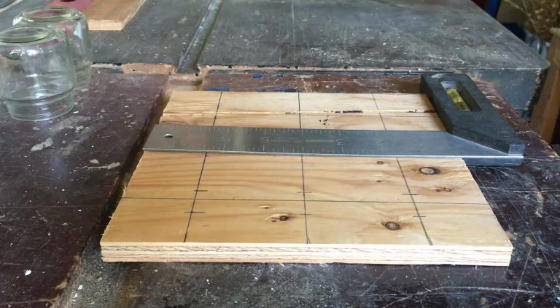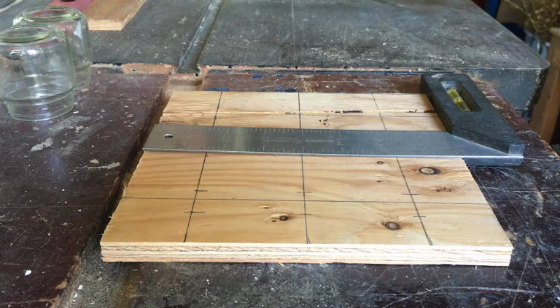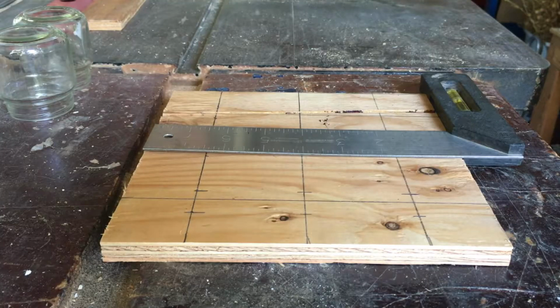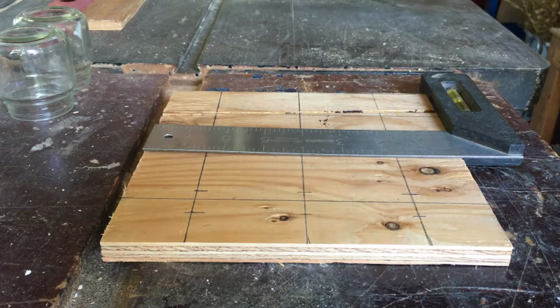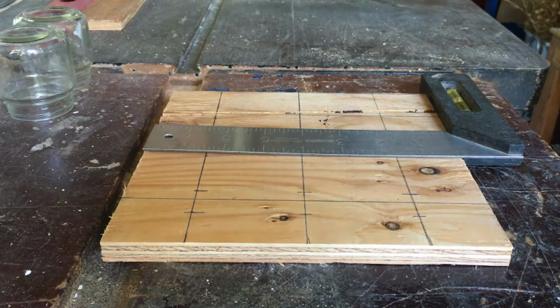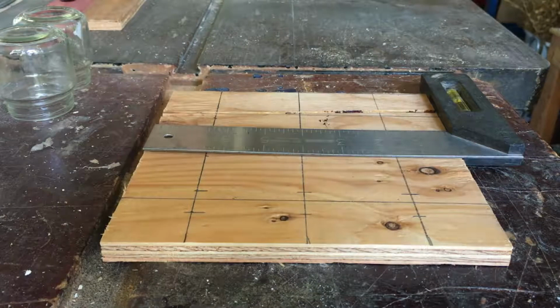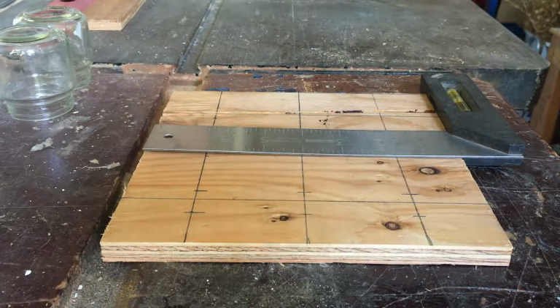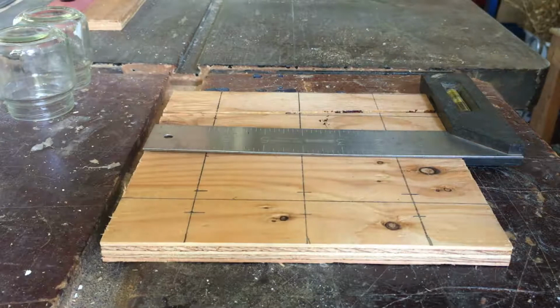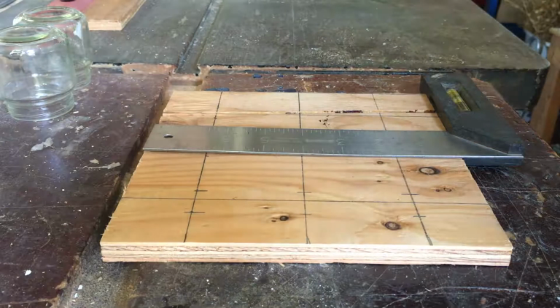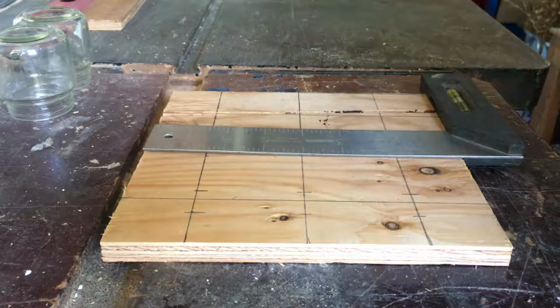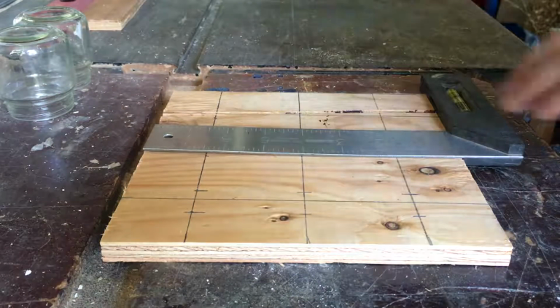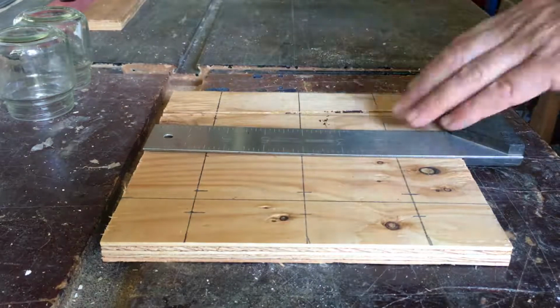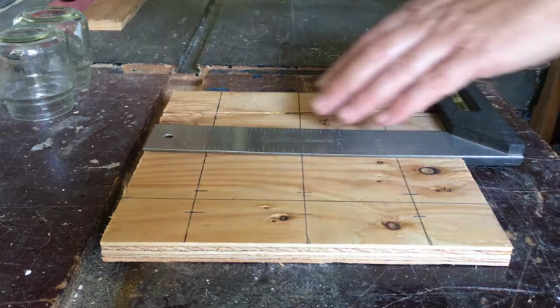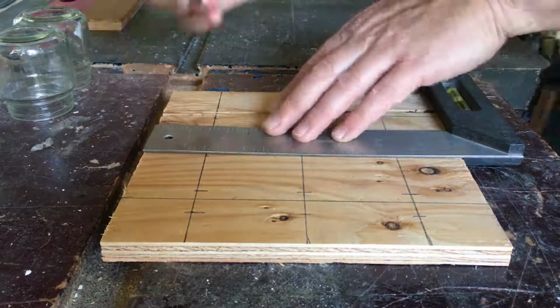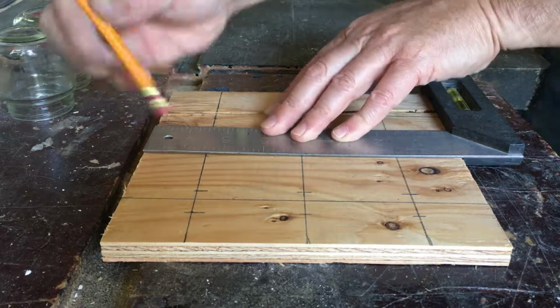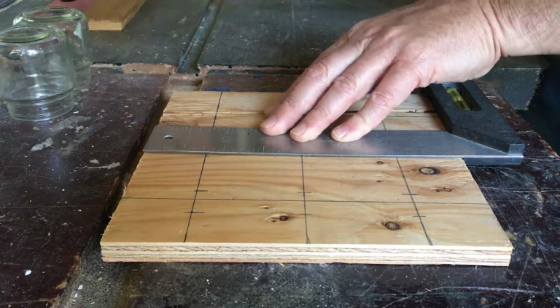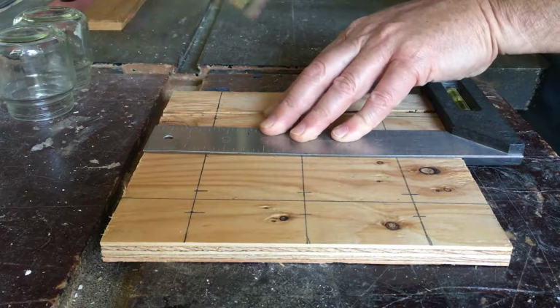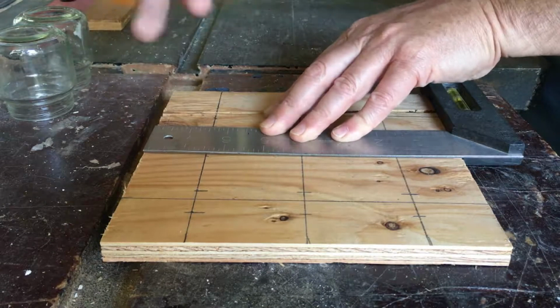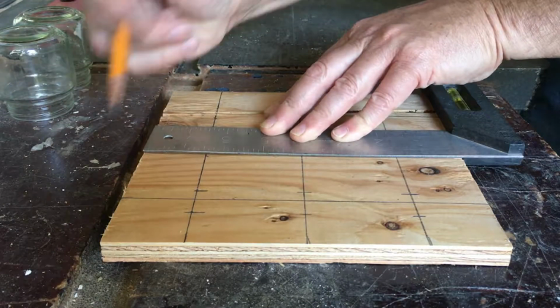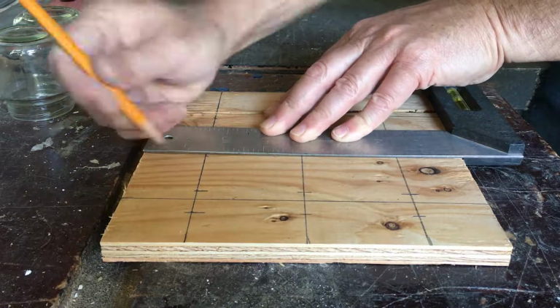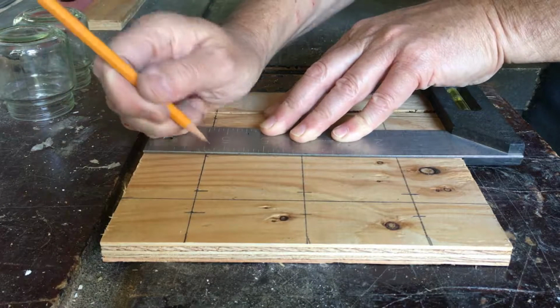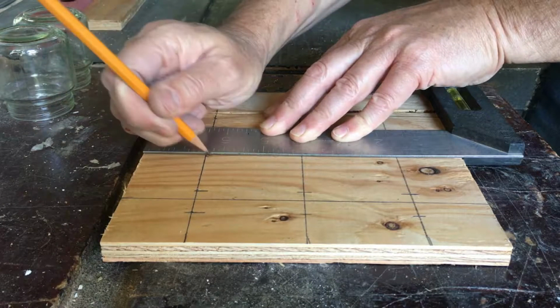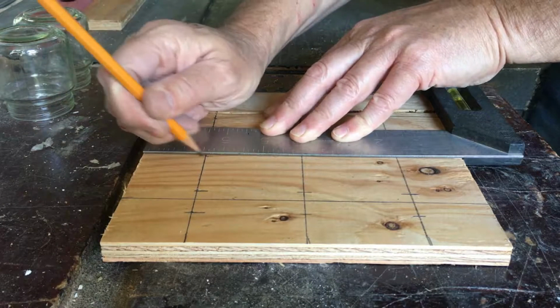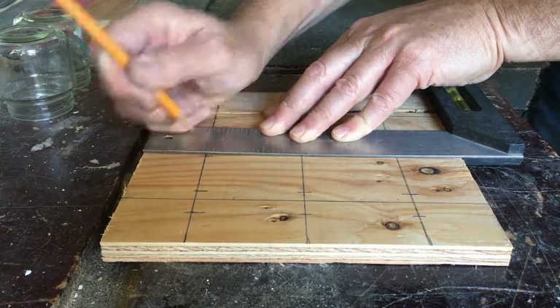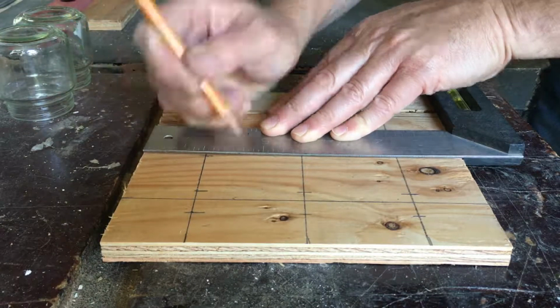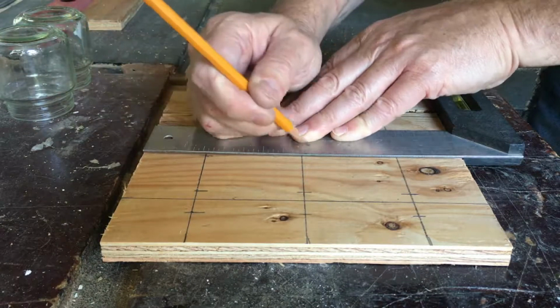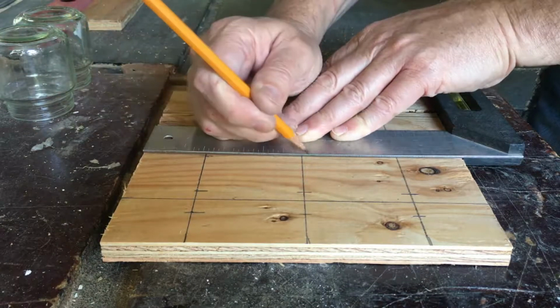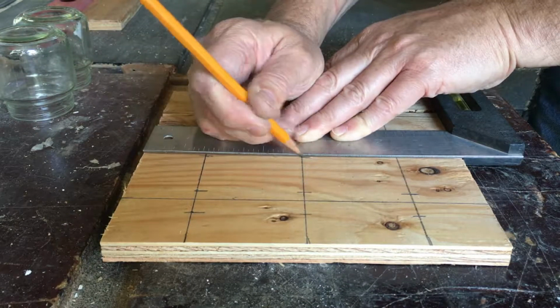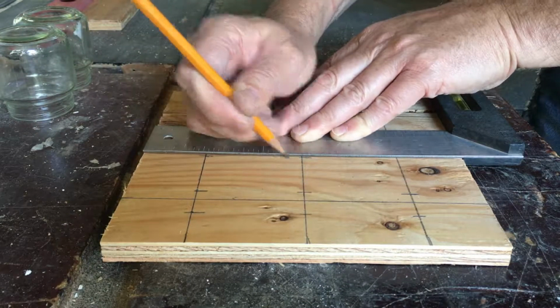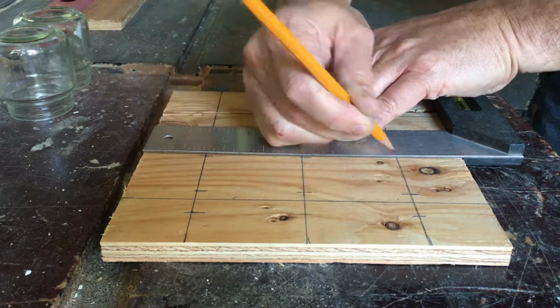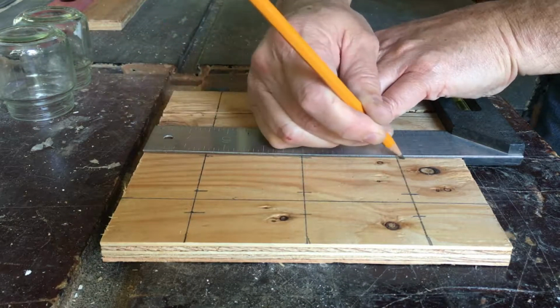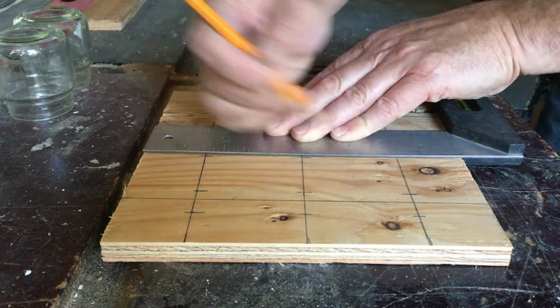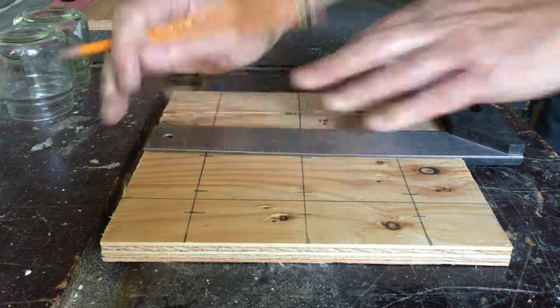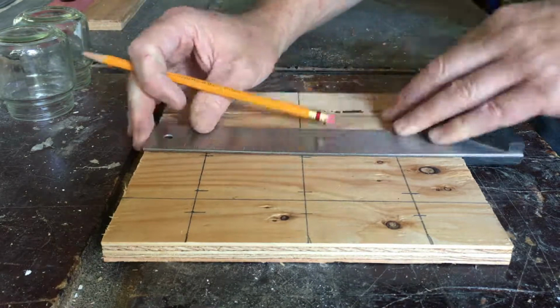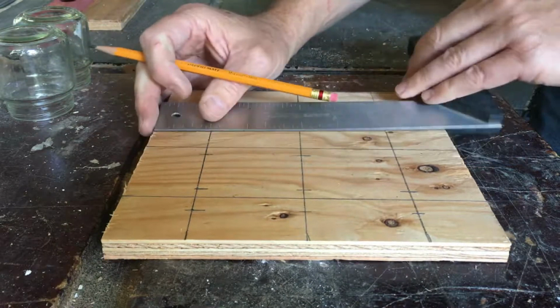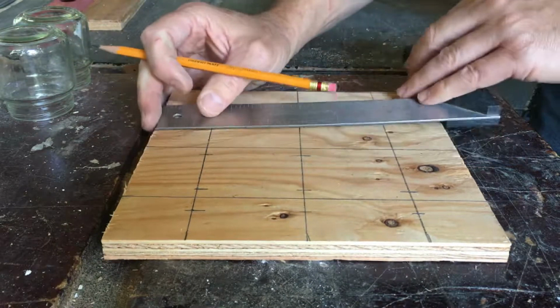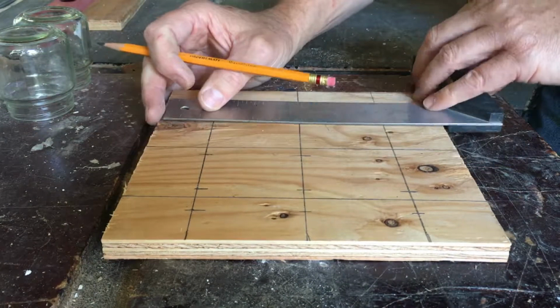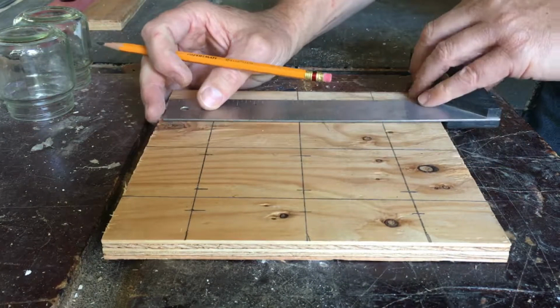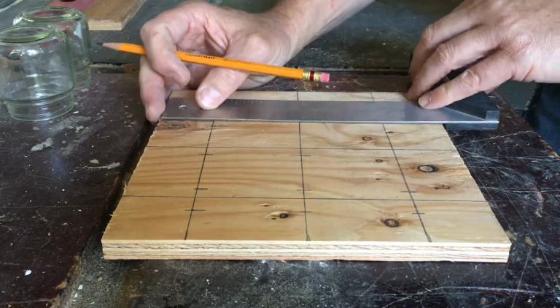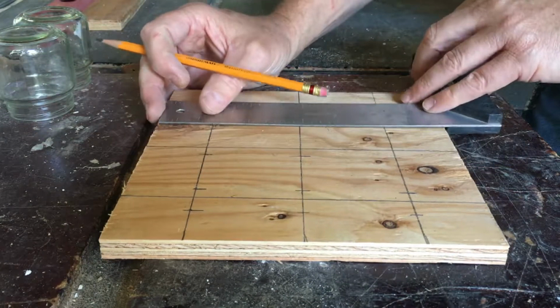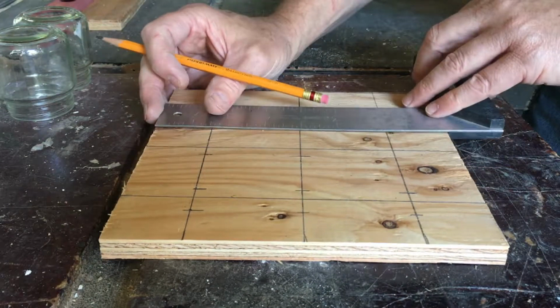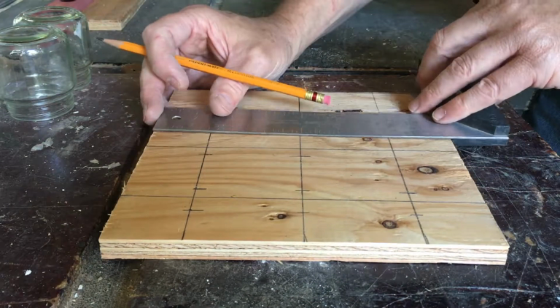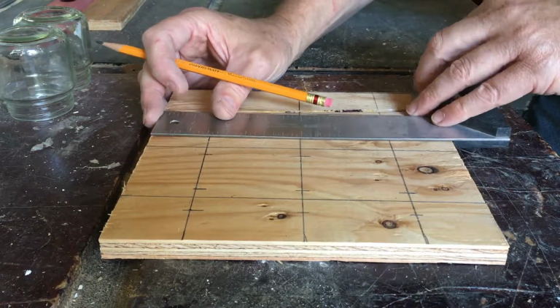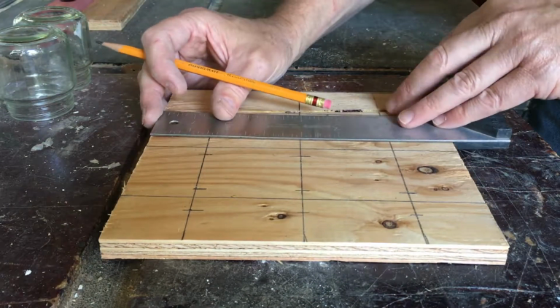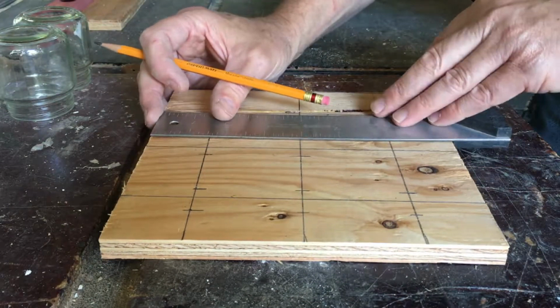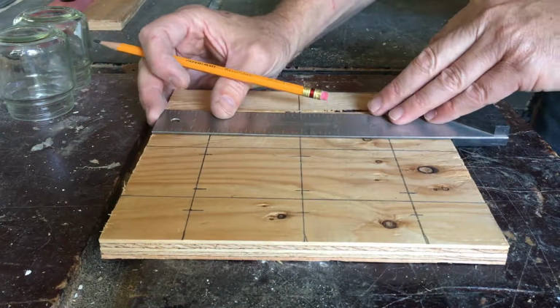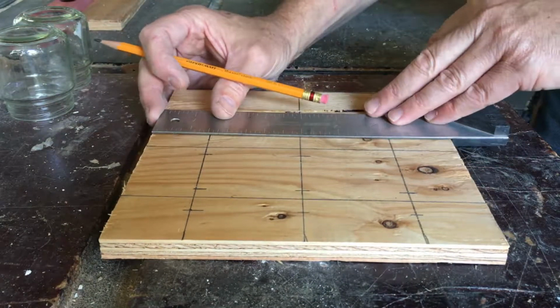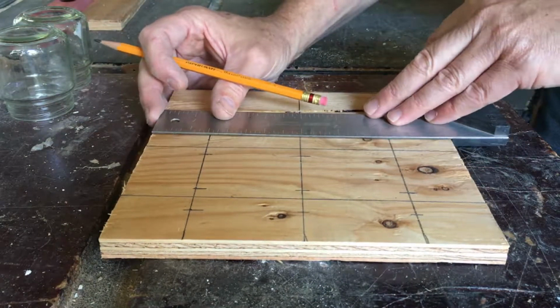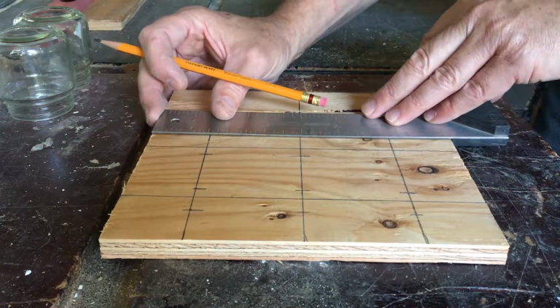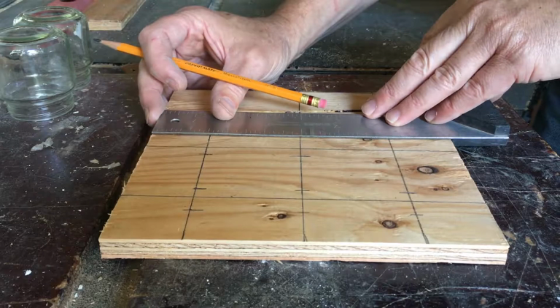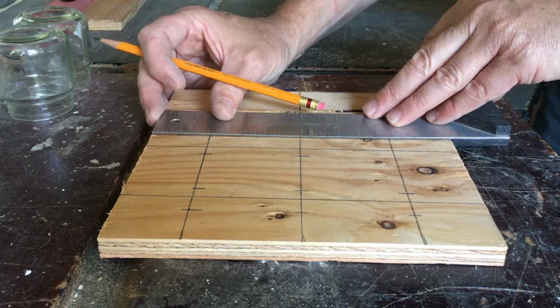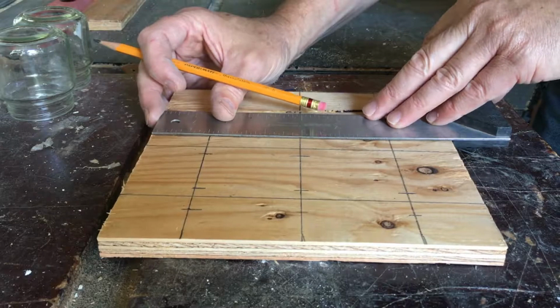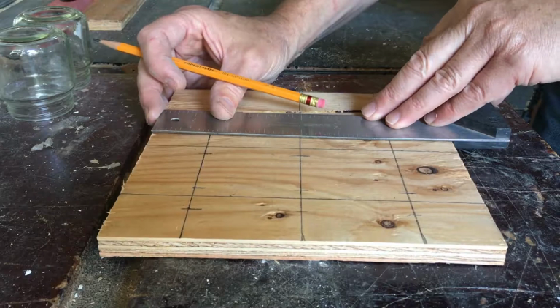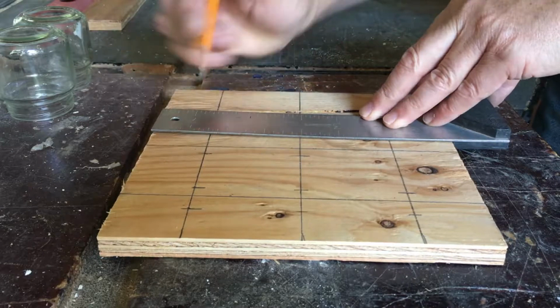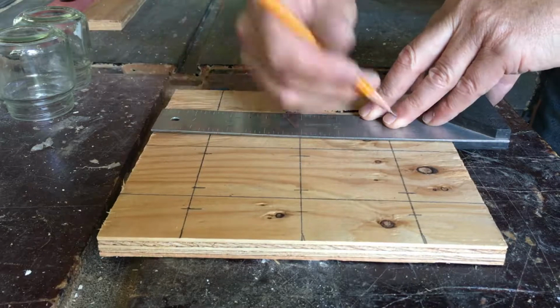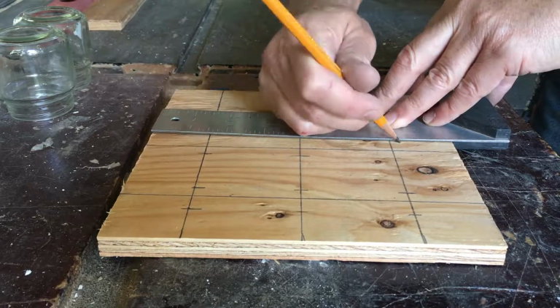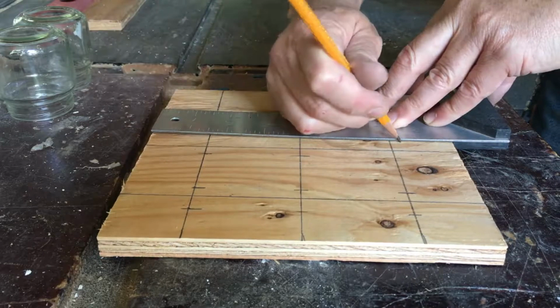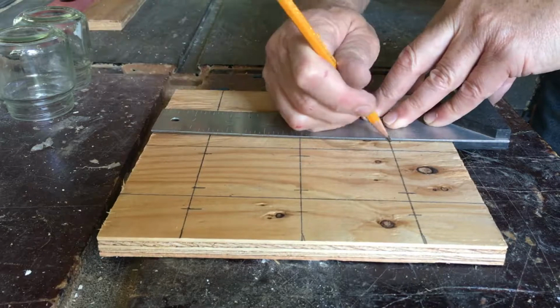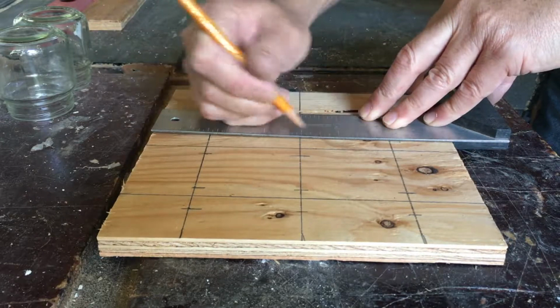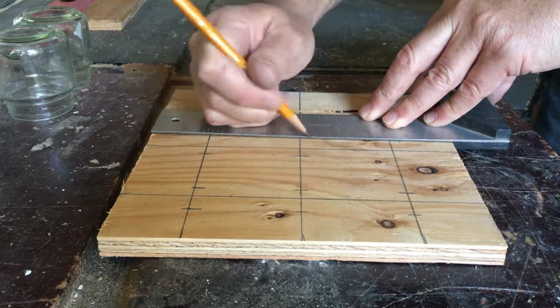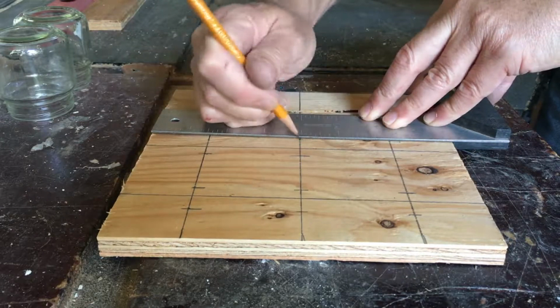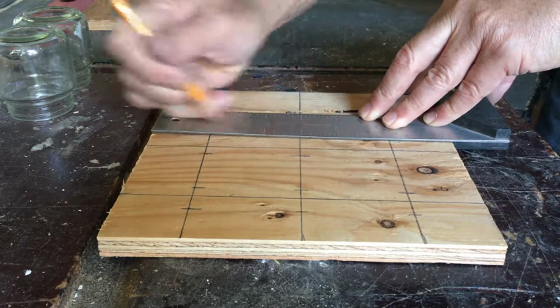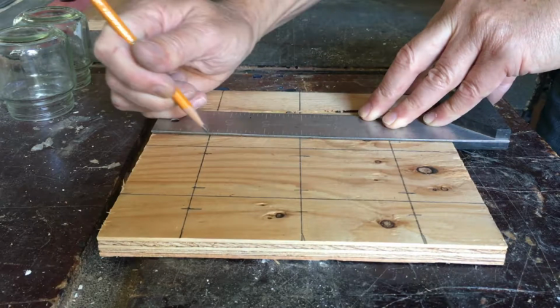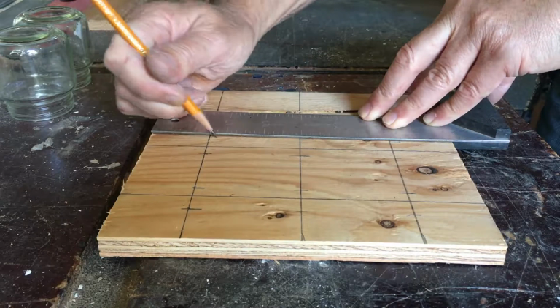When you're done with that, move to the next column and complete the remaining holes. You're going to have a total of 18 when you're done.